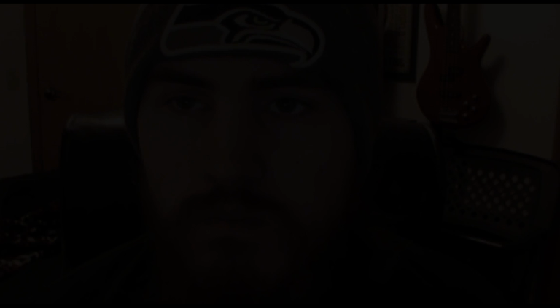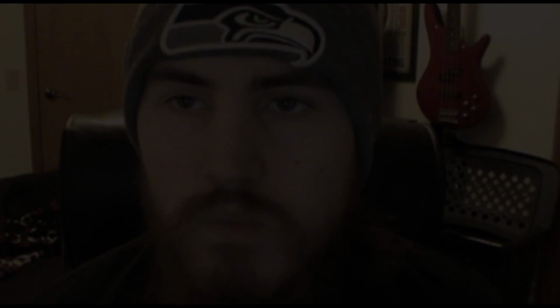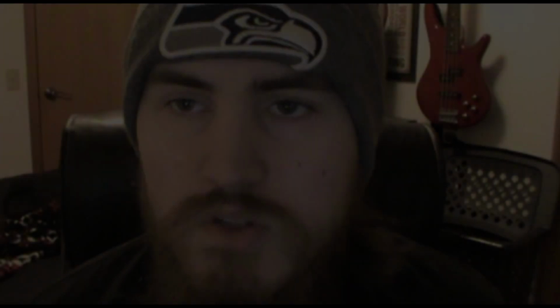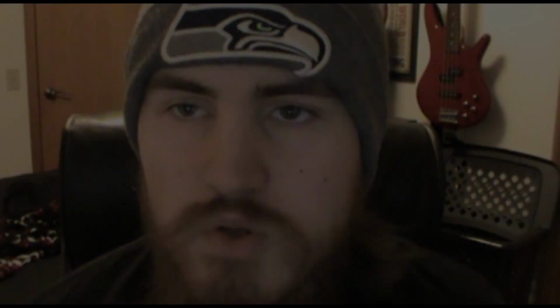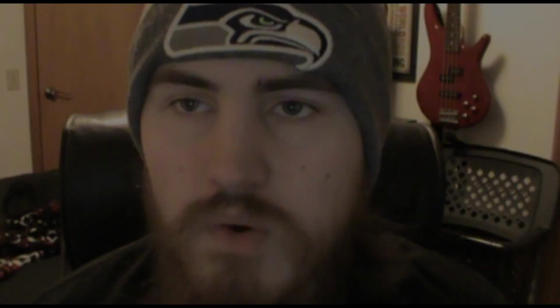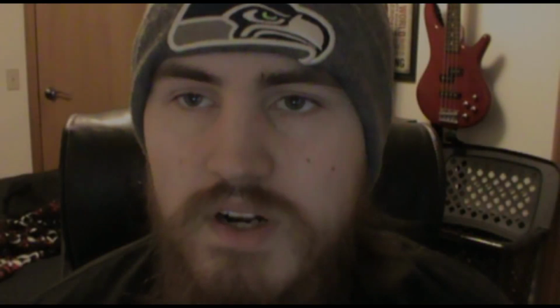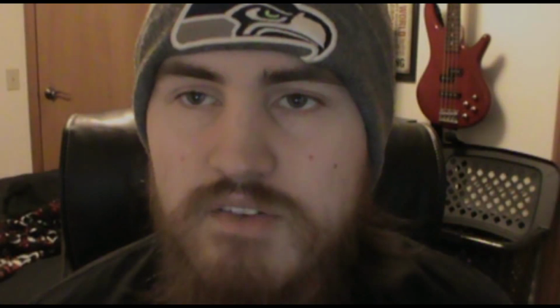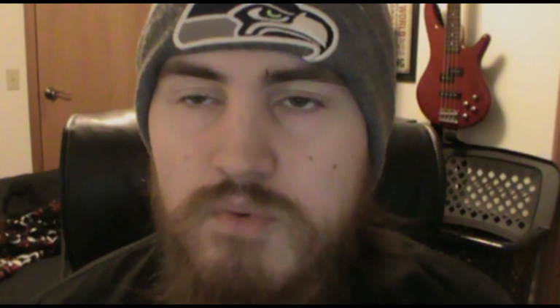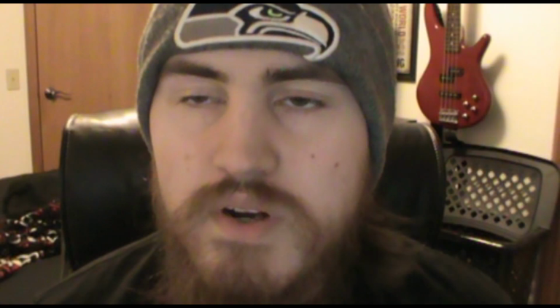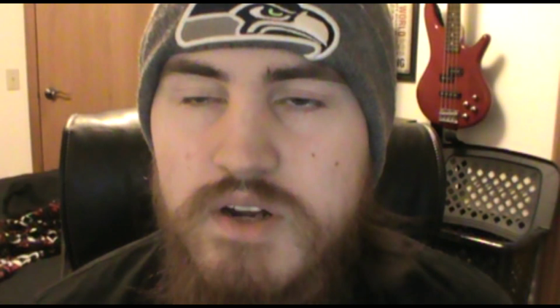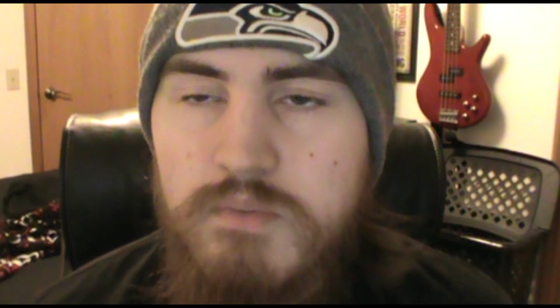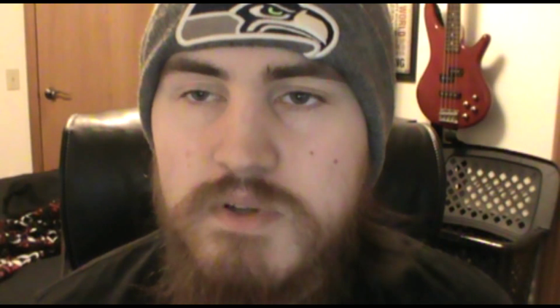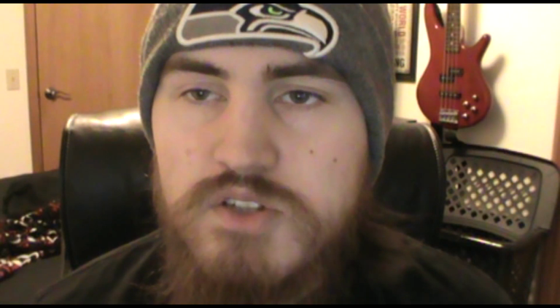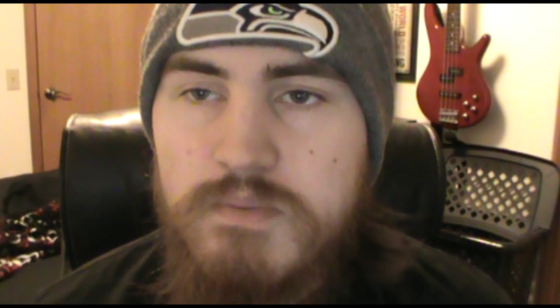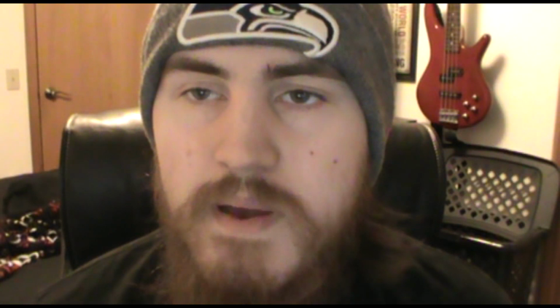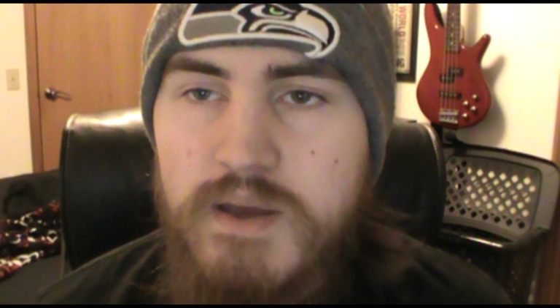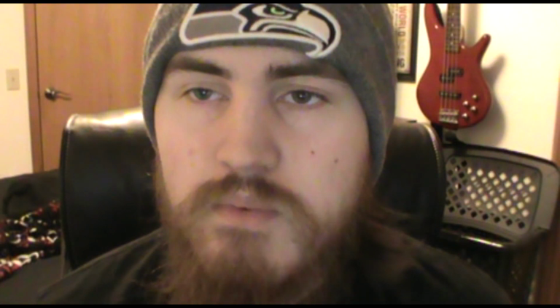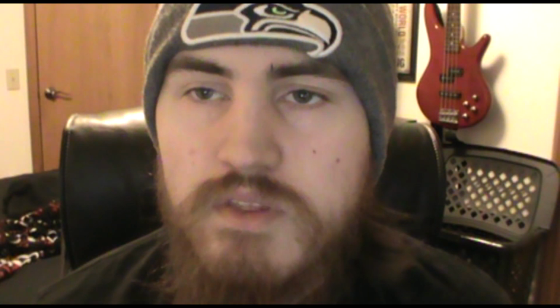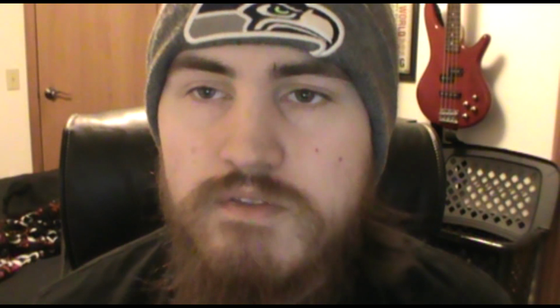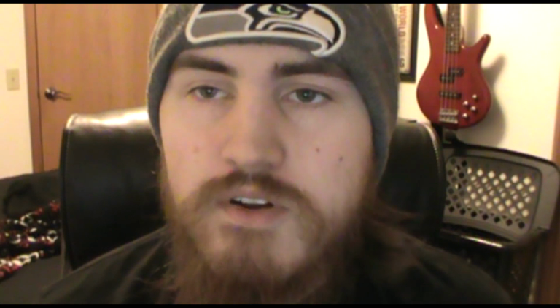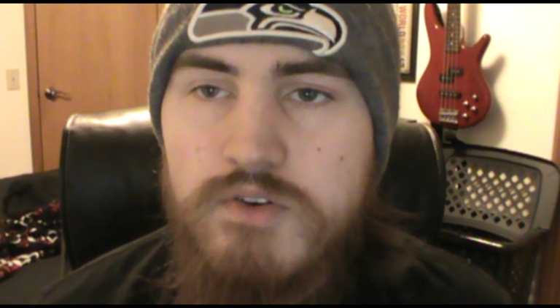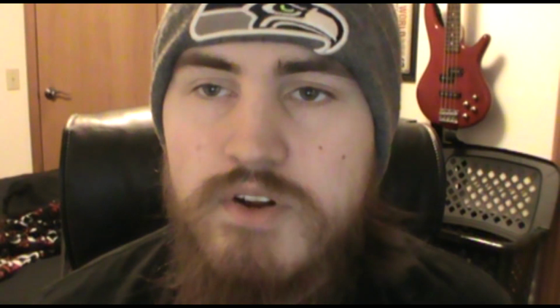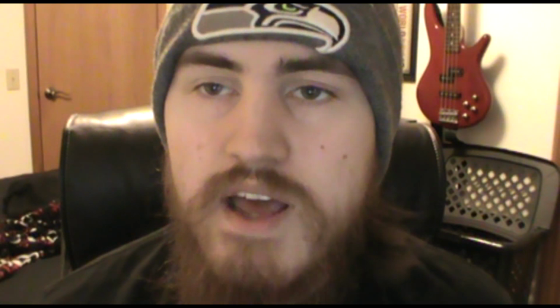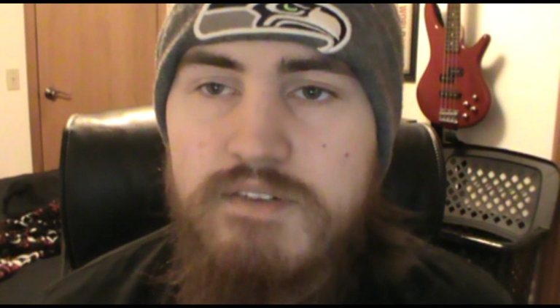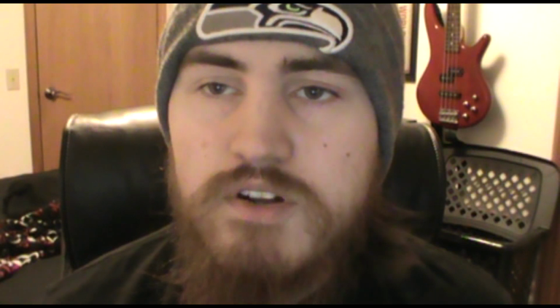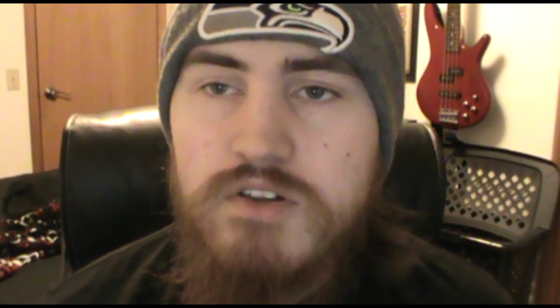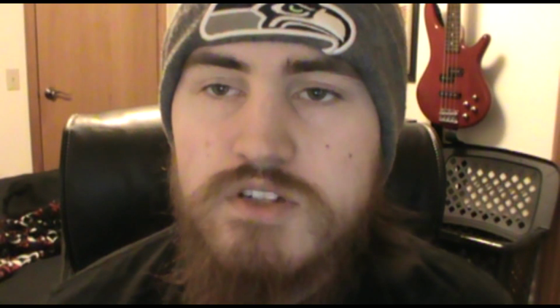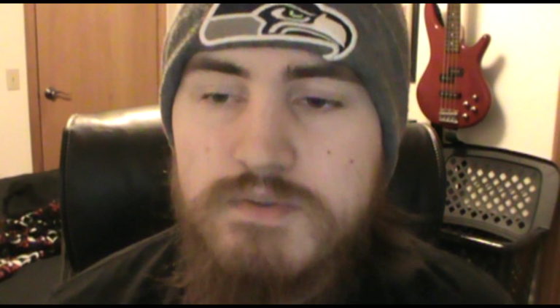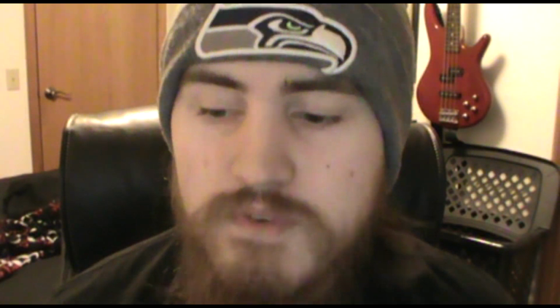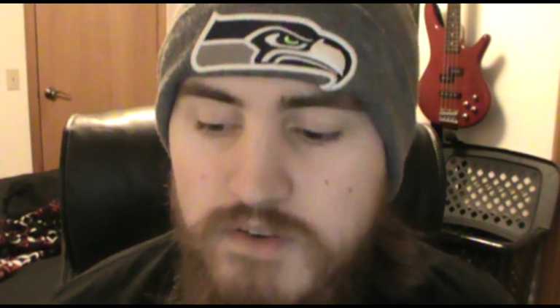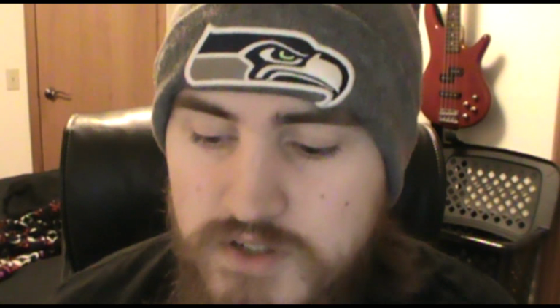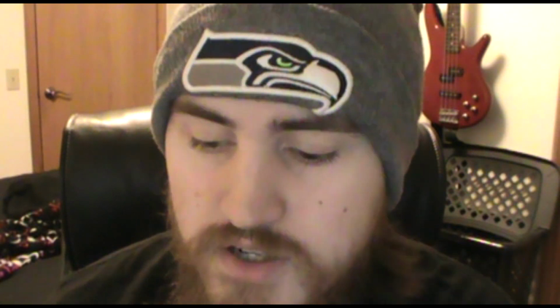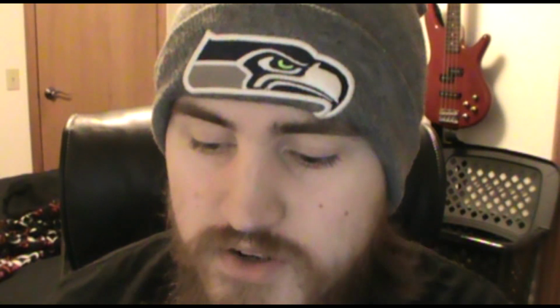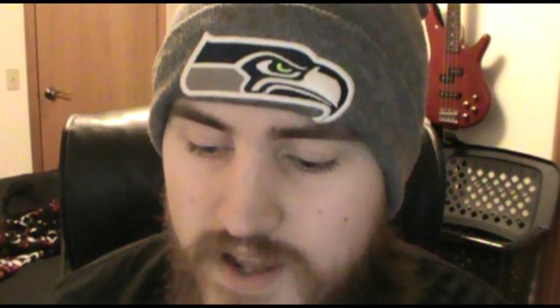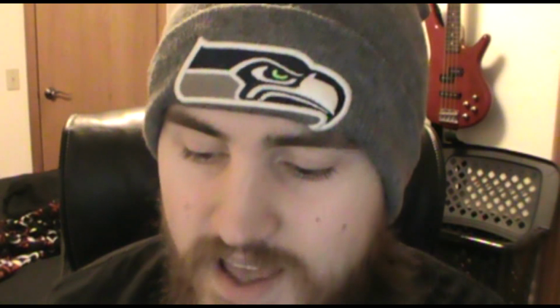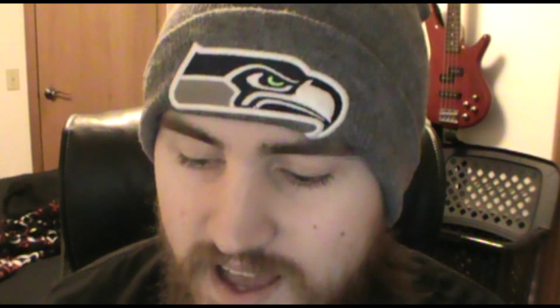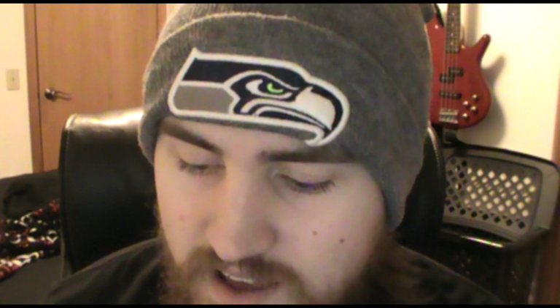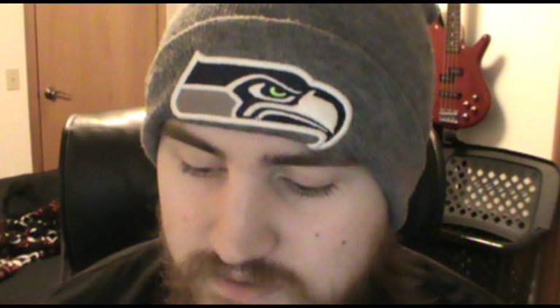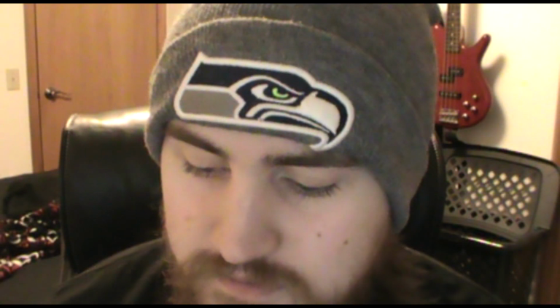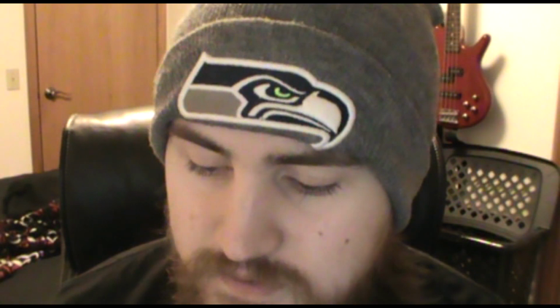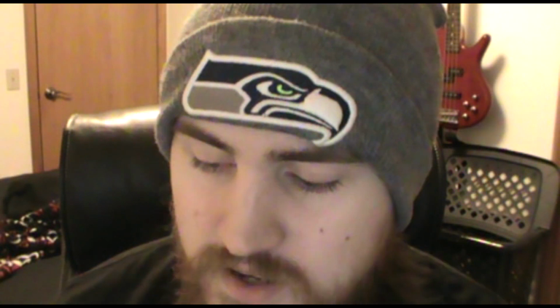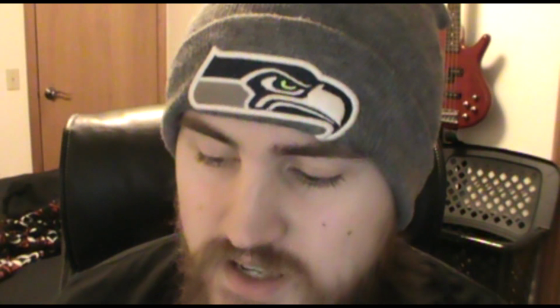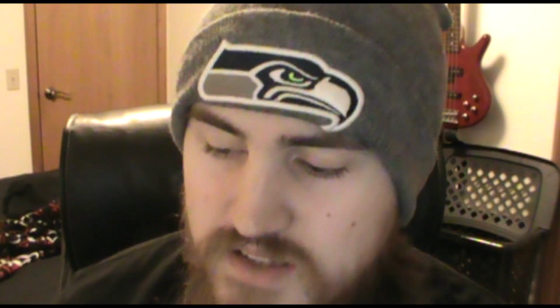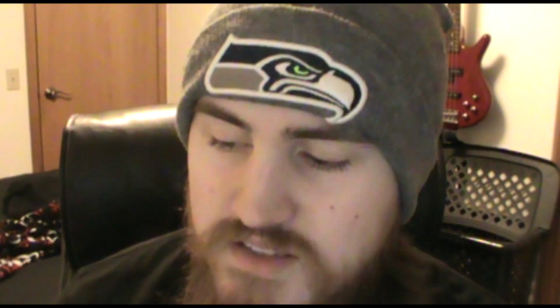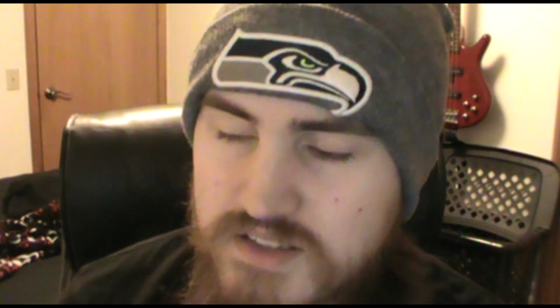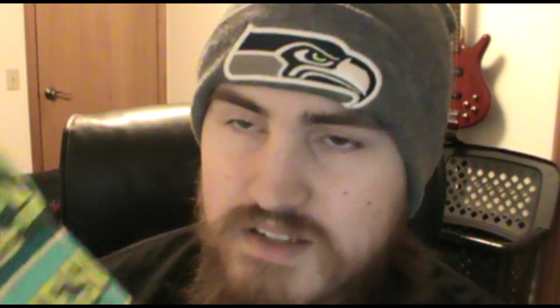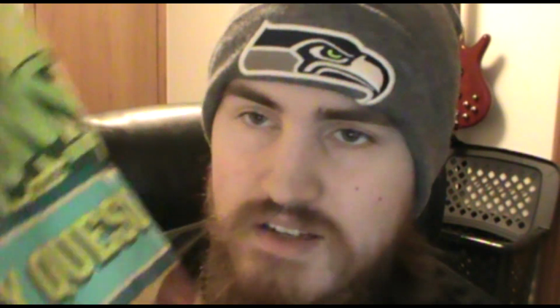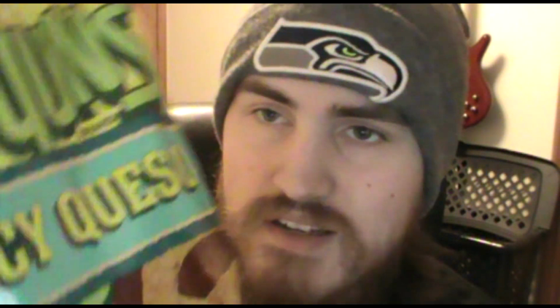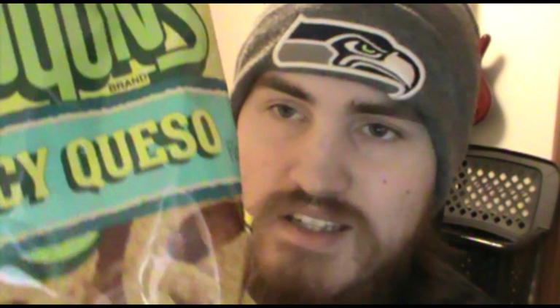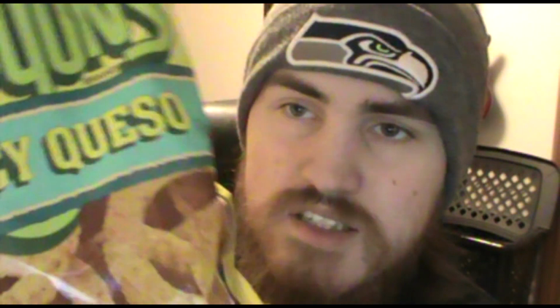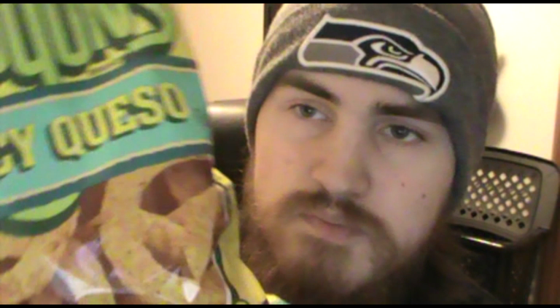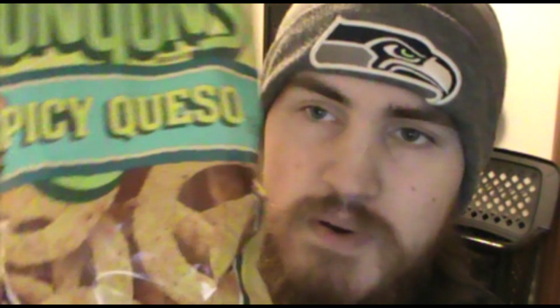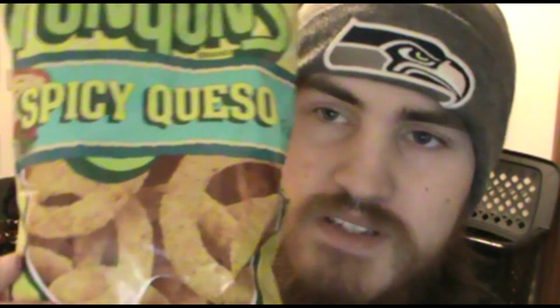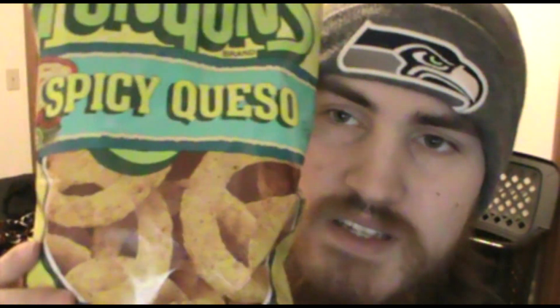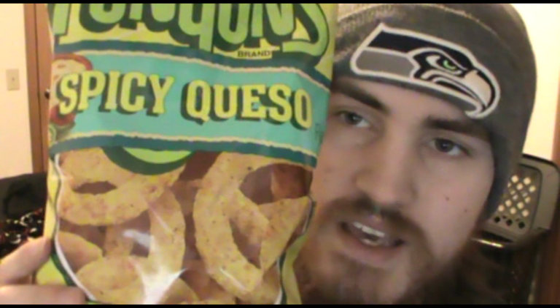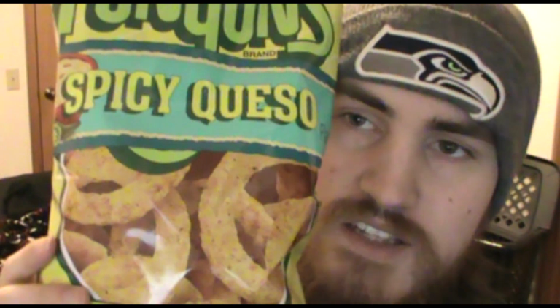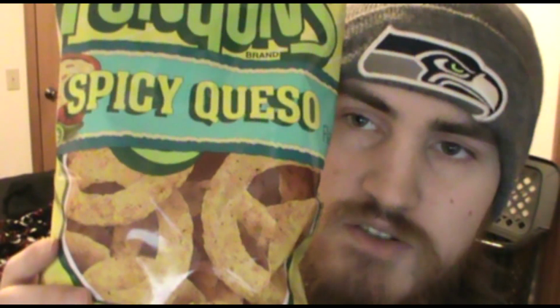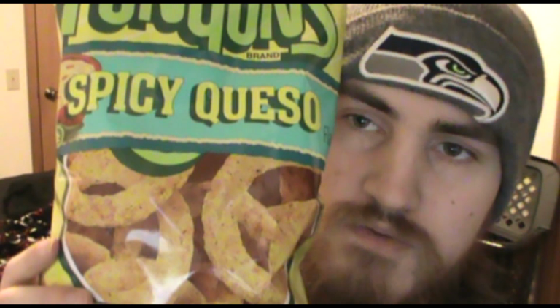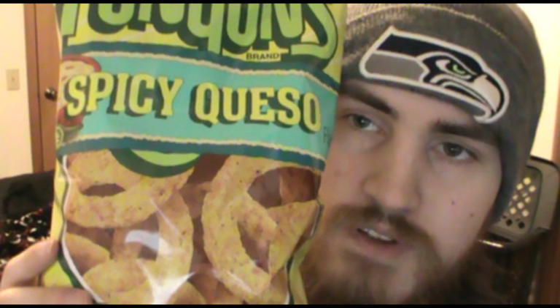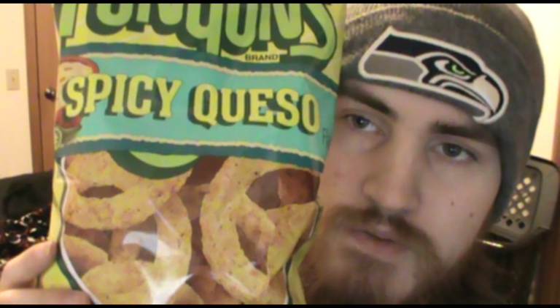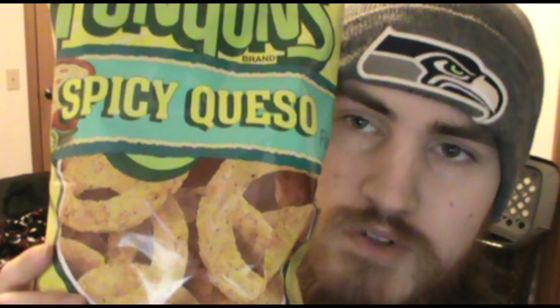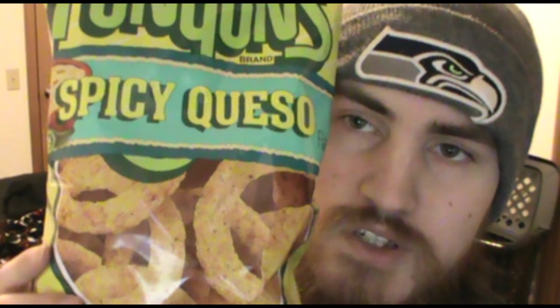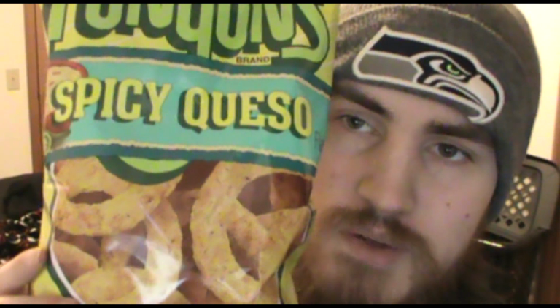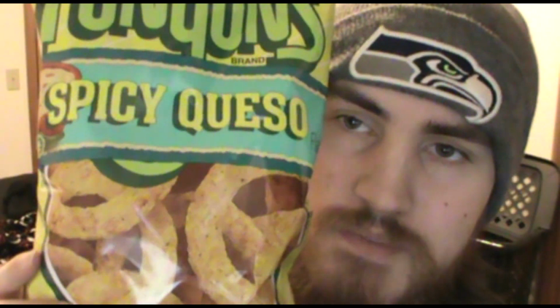What's going on everyone, Derek Monce here back in the video. Today I have another chip flavor try — Funyun's spicy queso flavored chips.